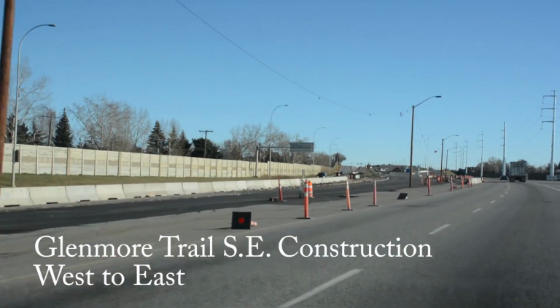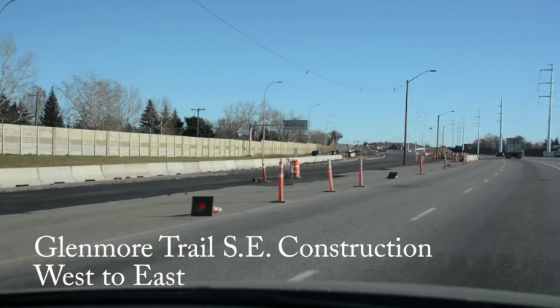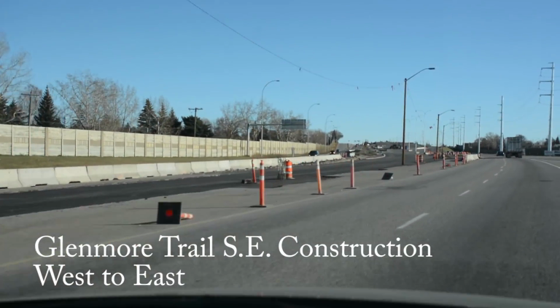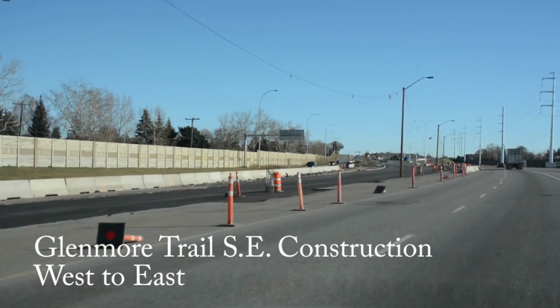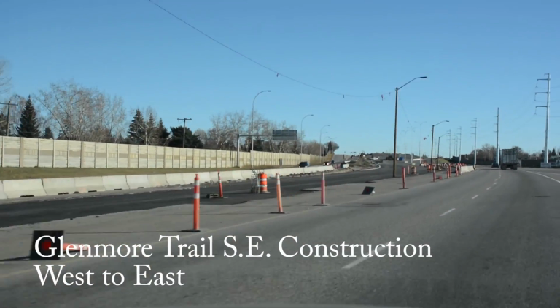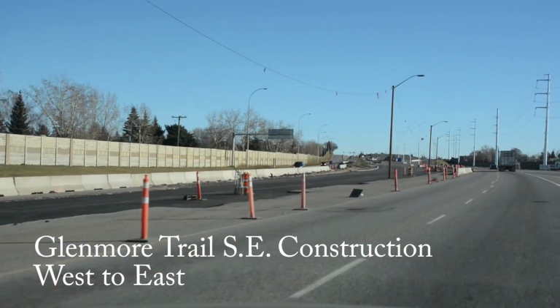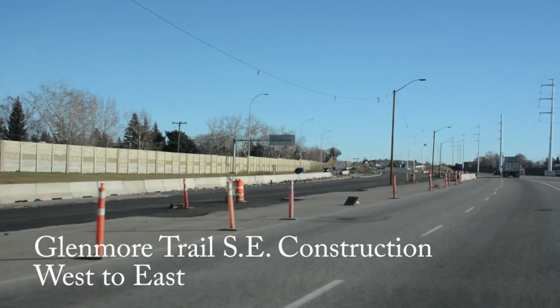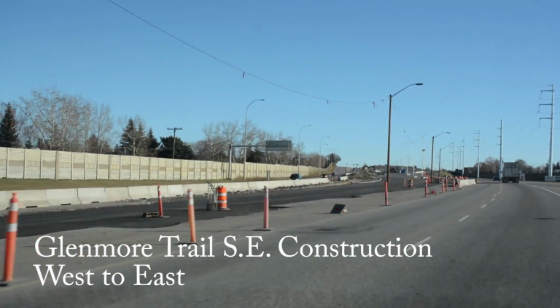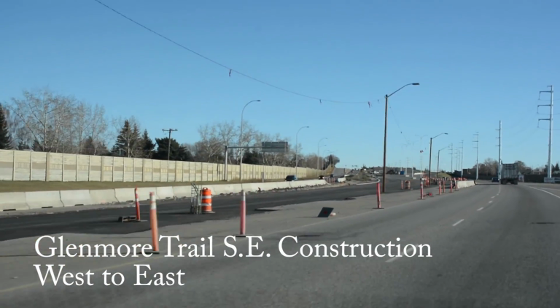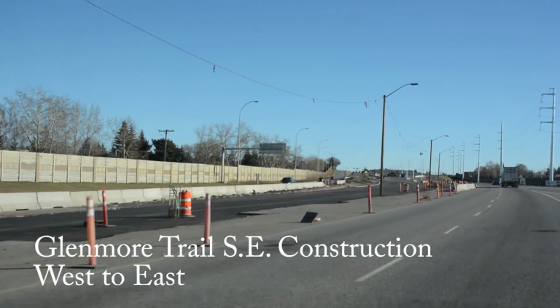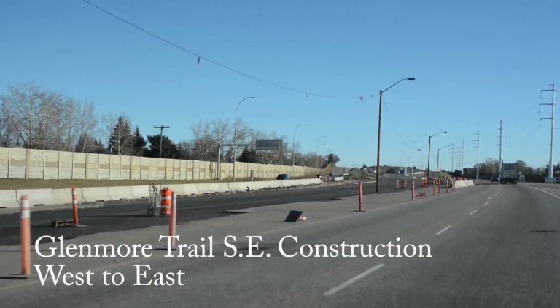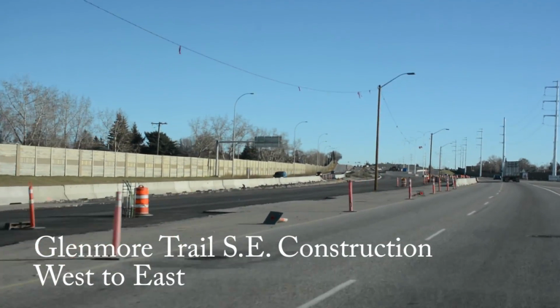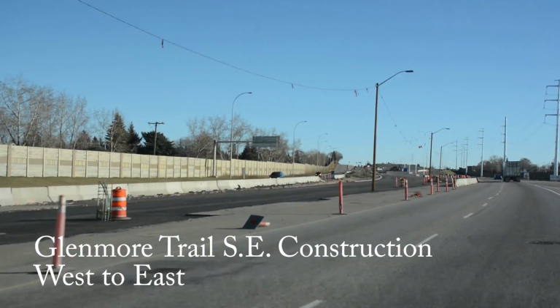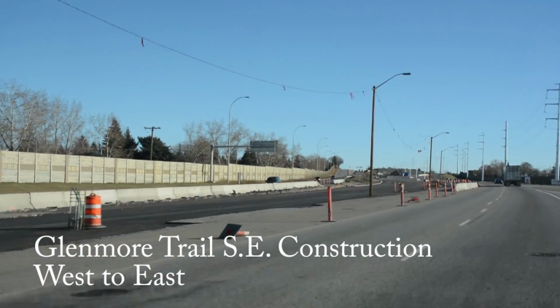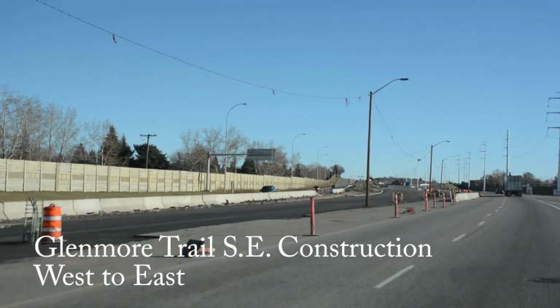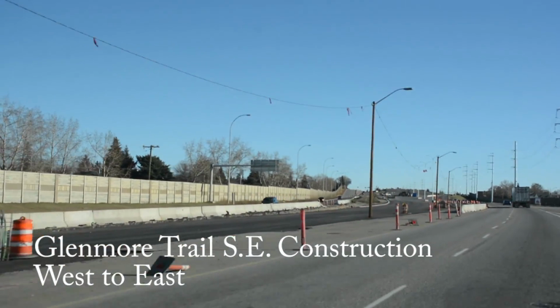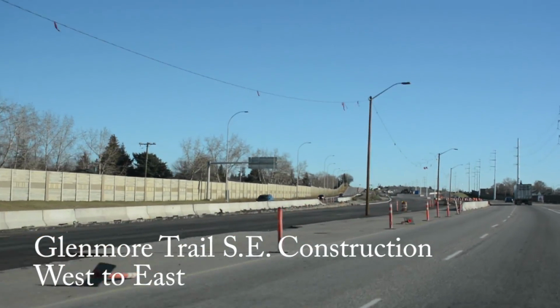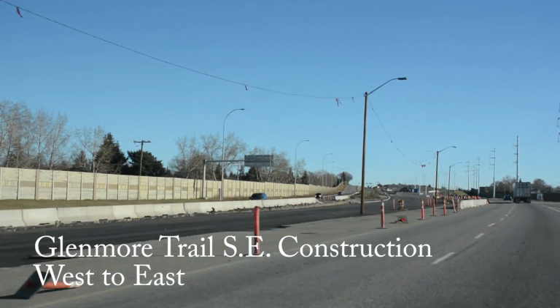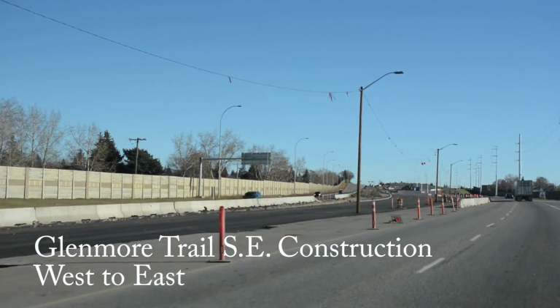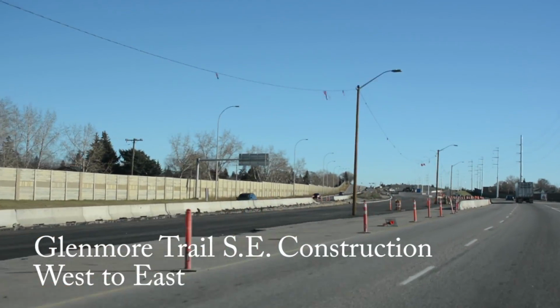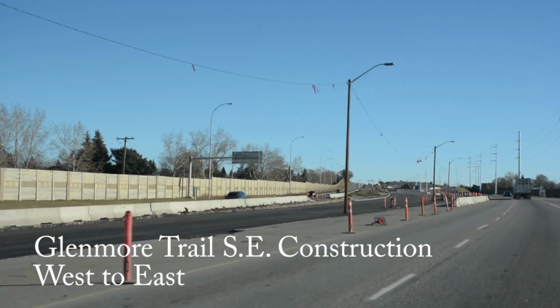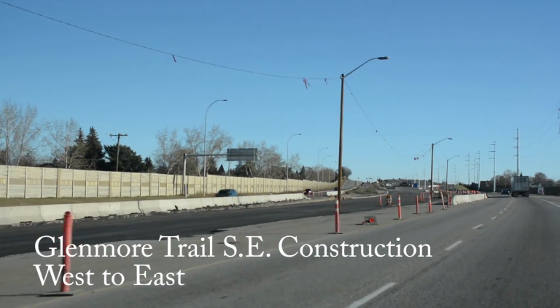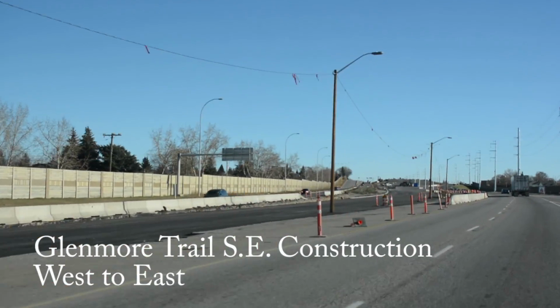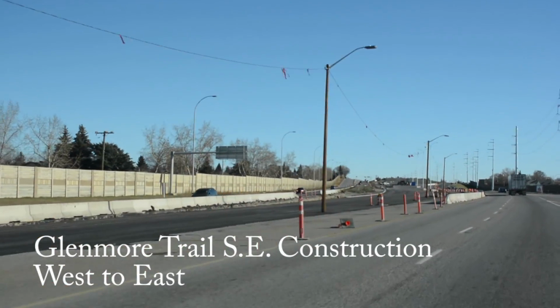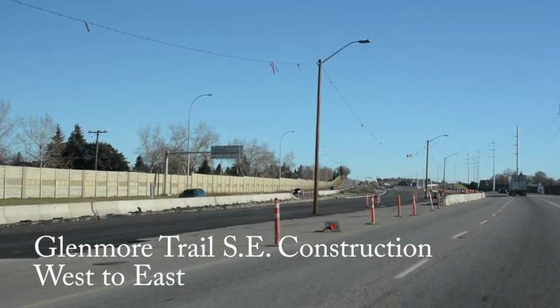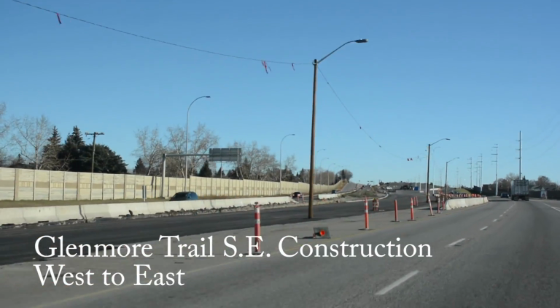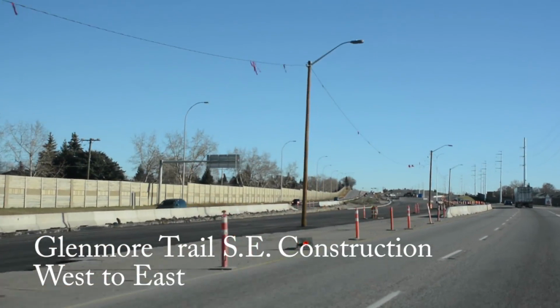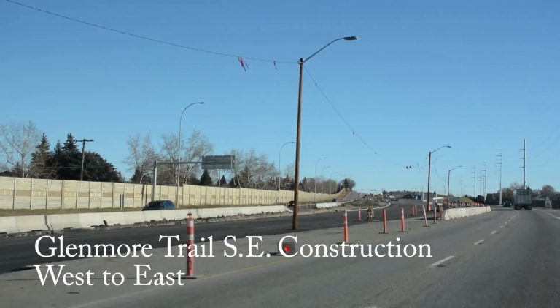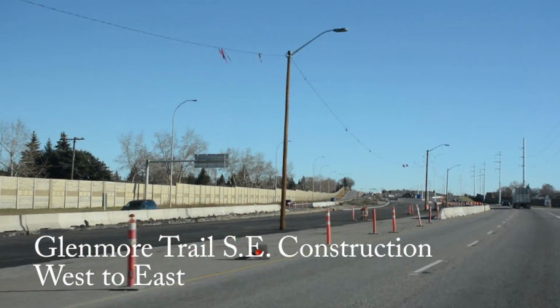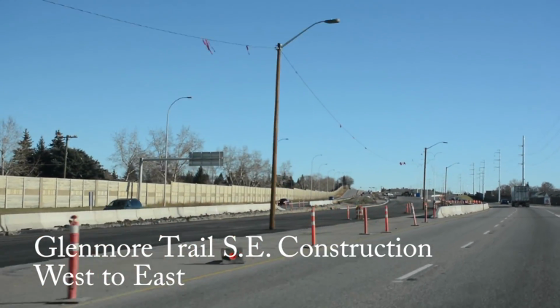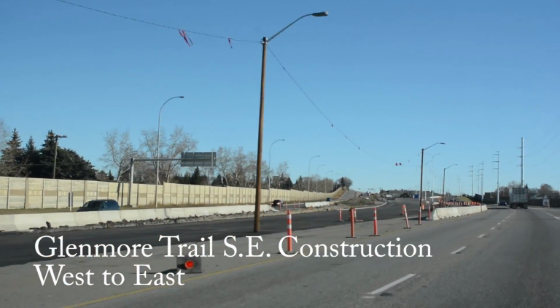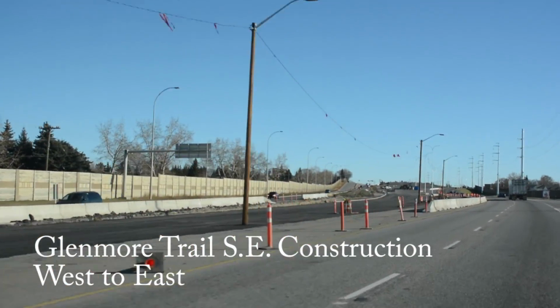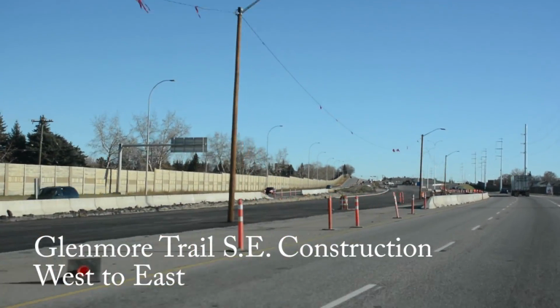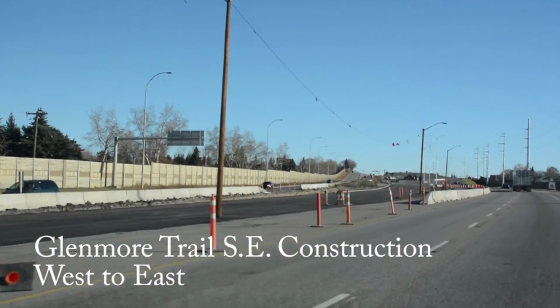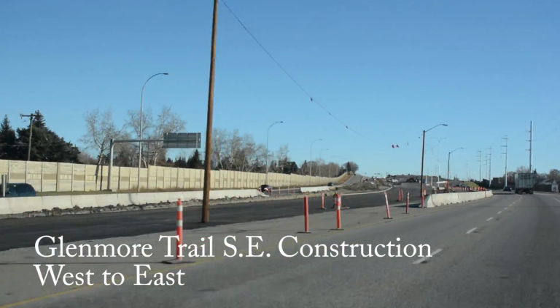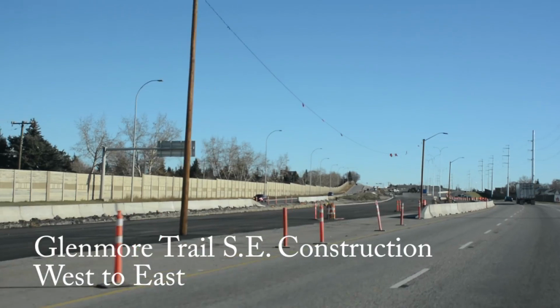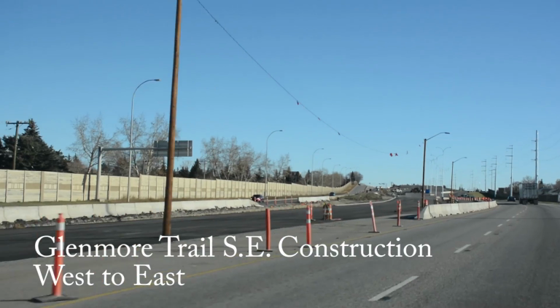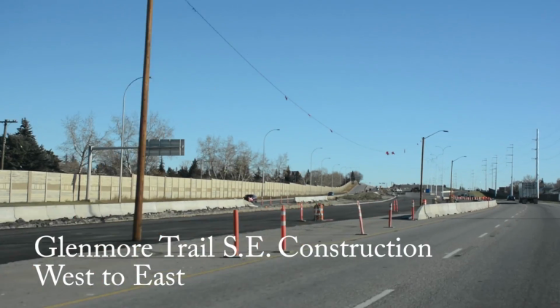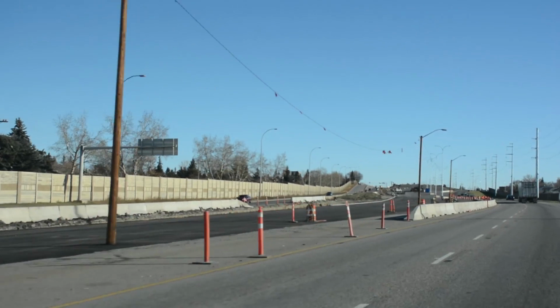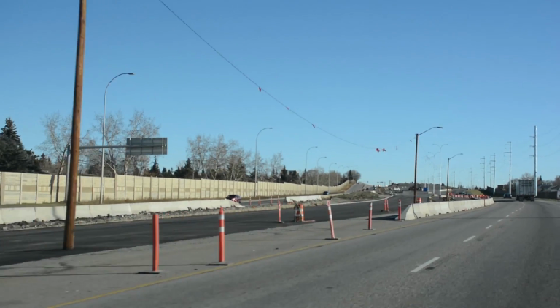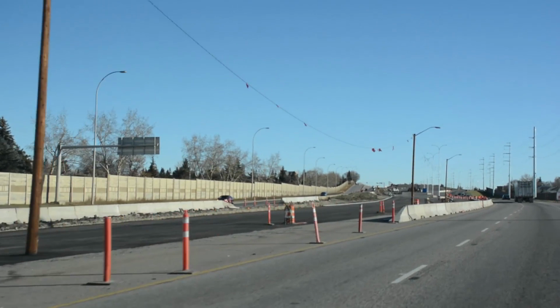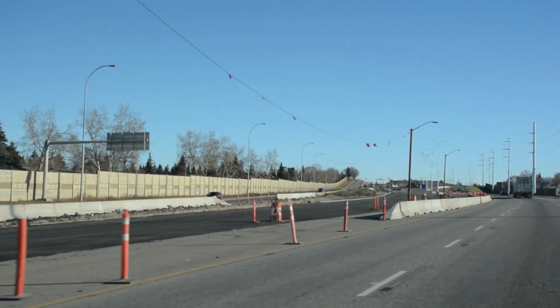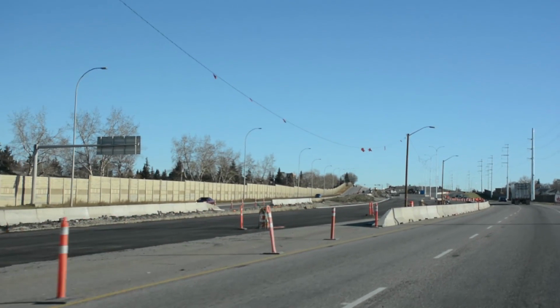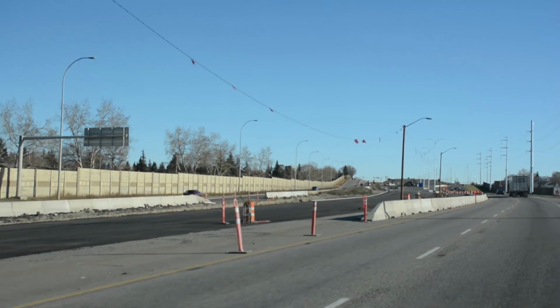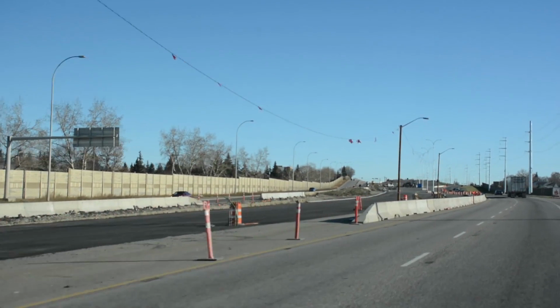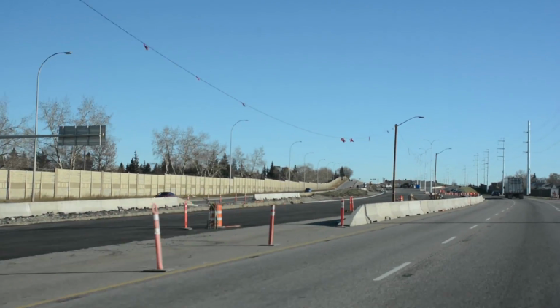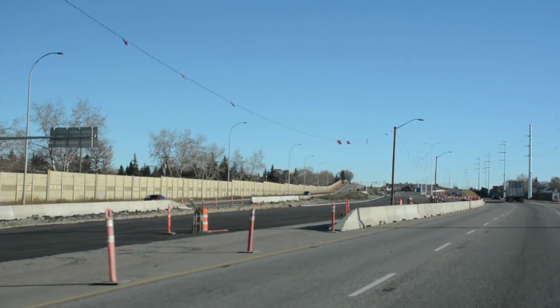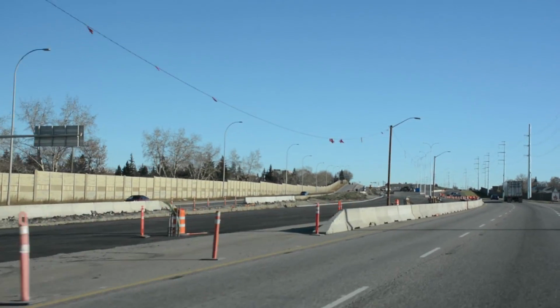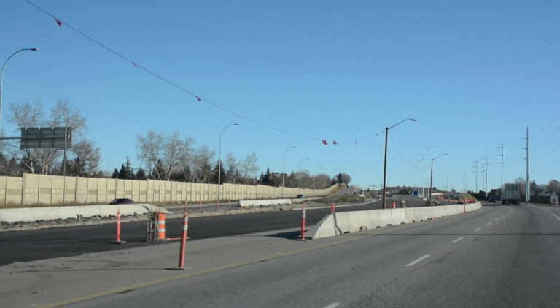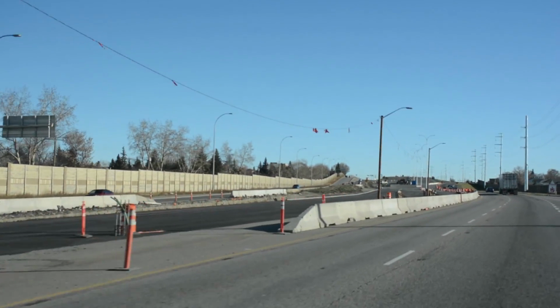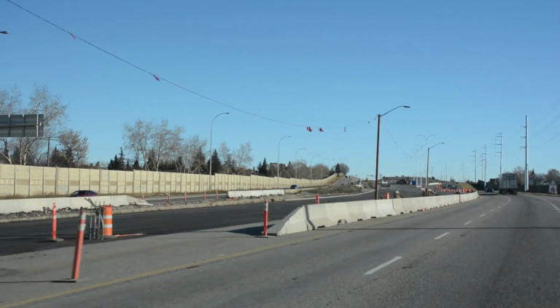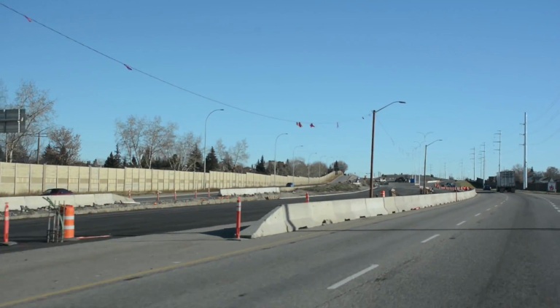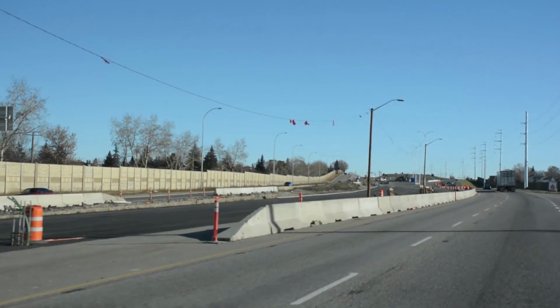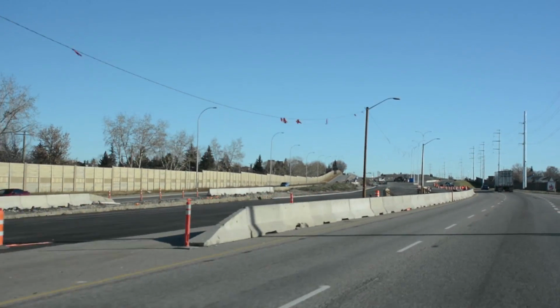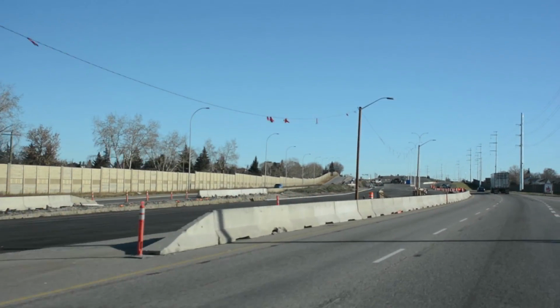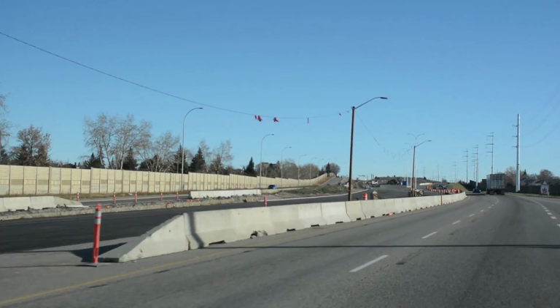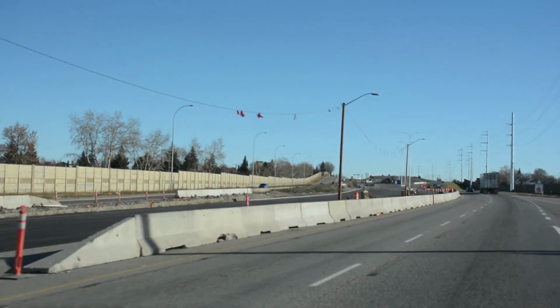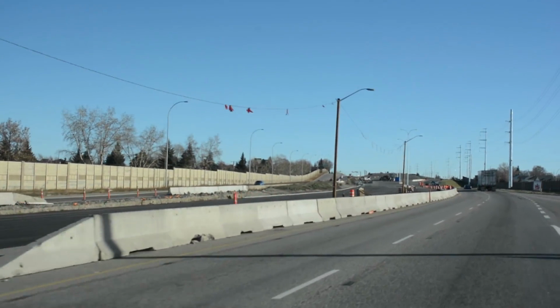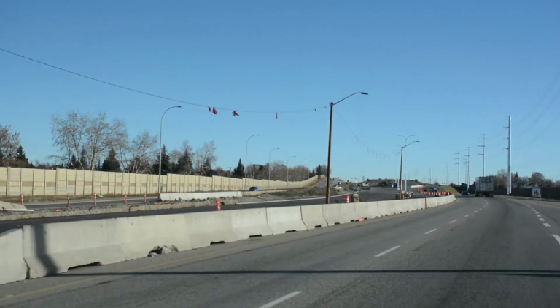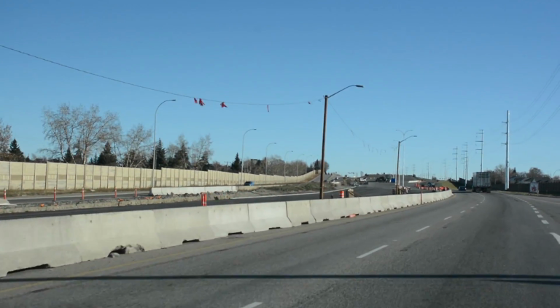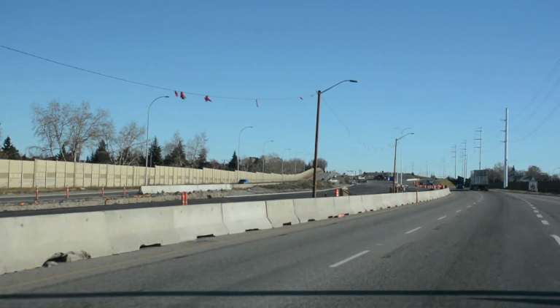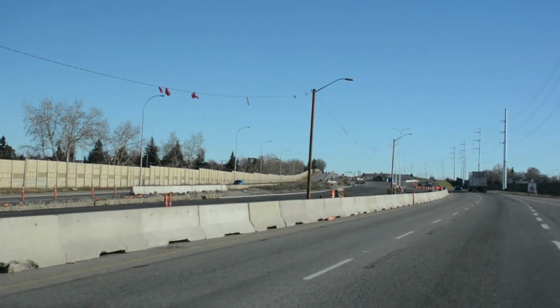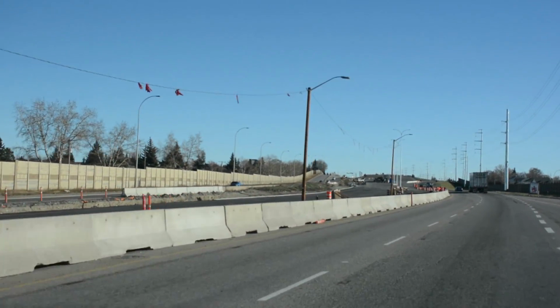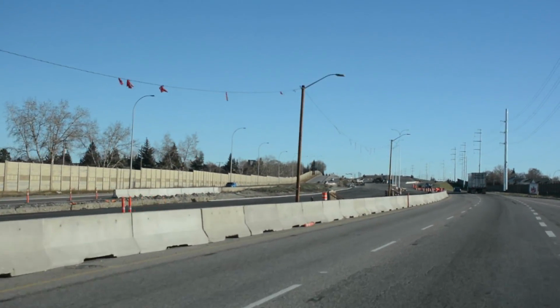This is what a ride along the Glenmore Interchange construction looks like — bumpy roads, construction signs, and slow traffic.